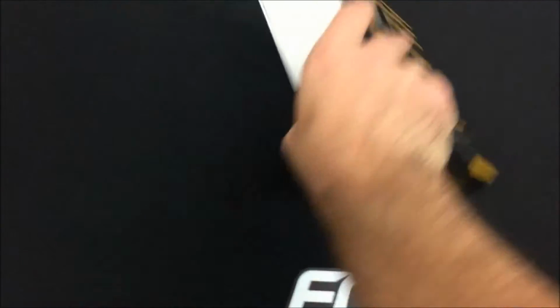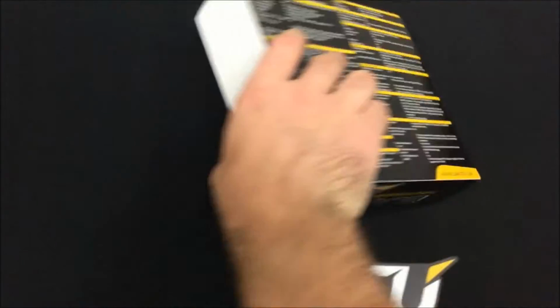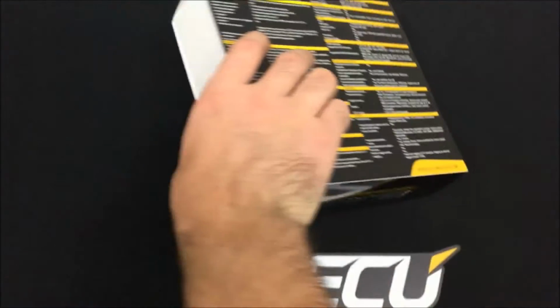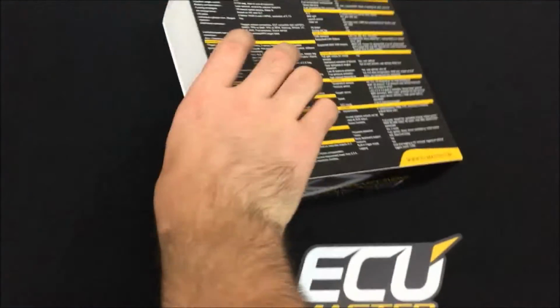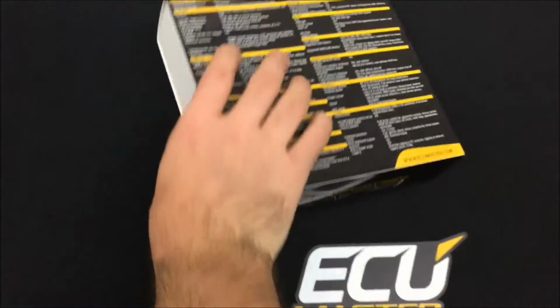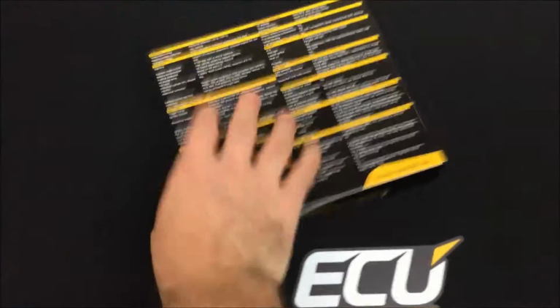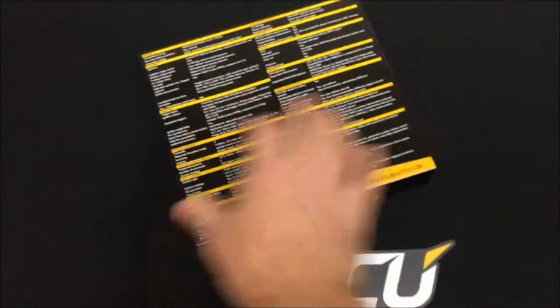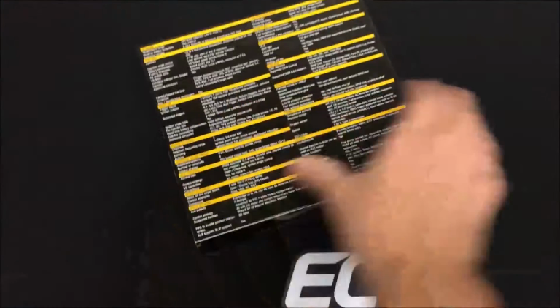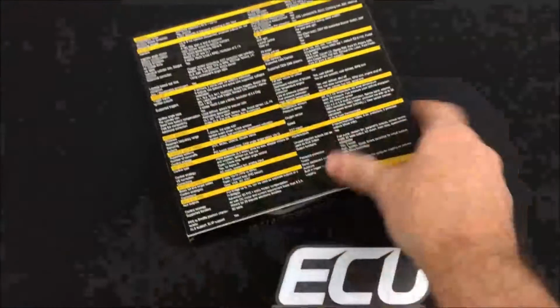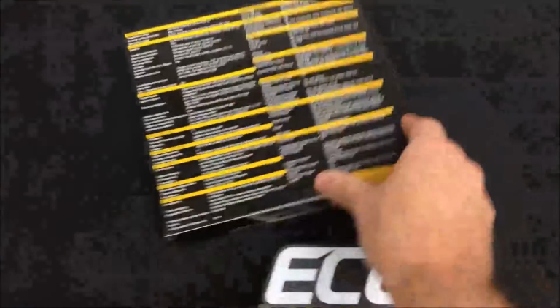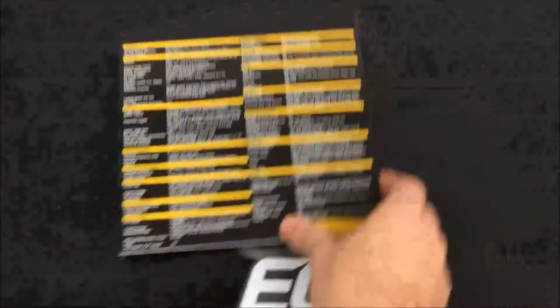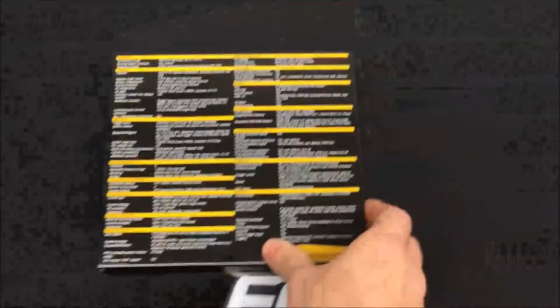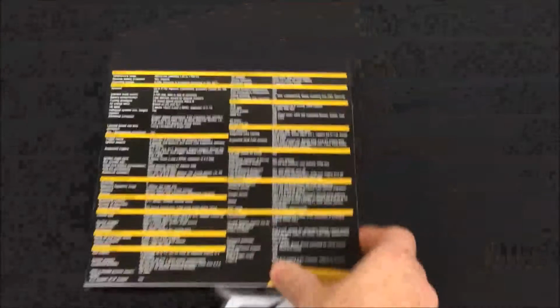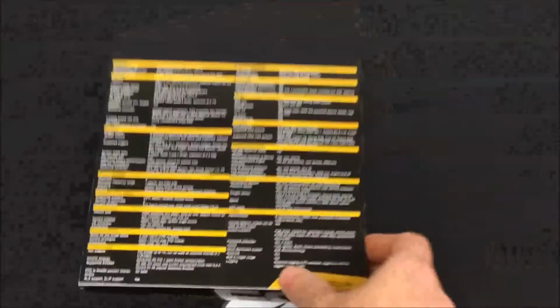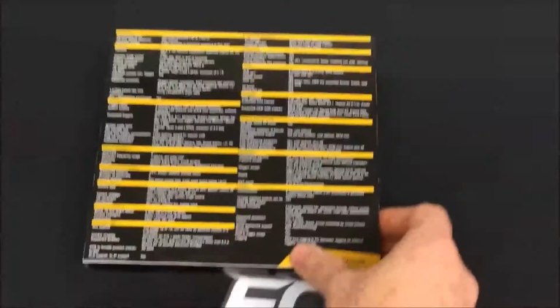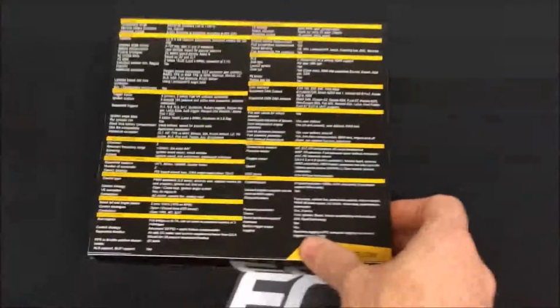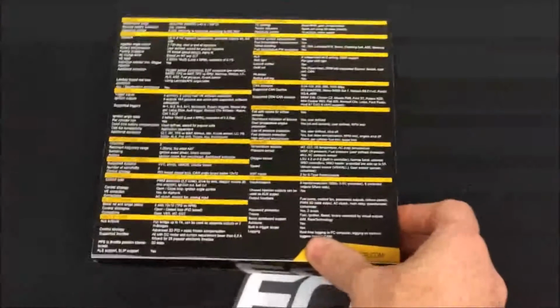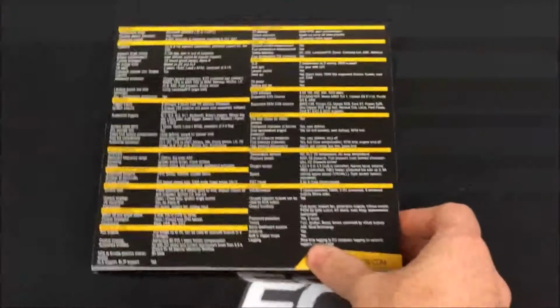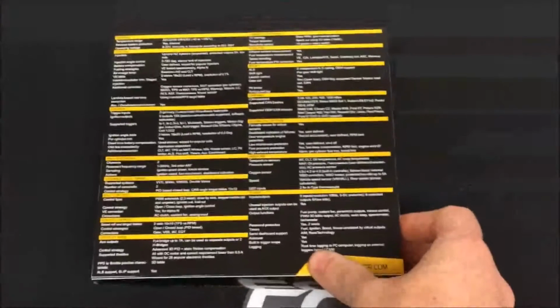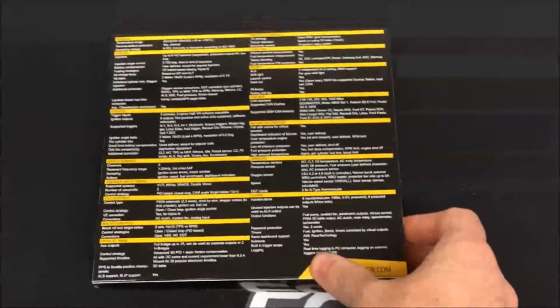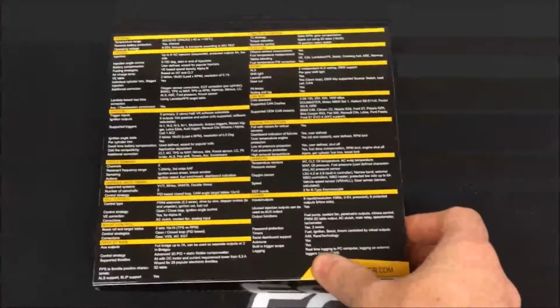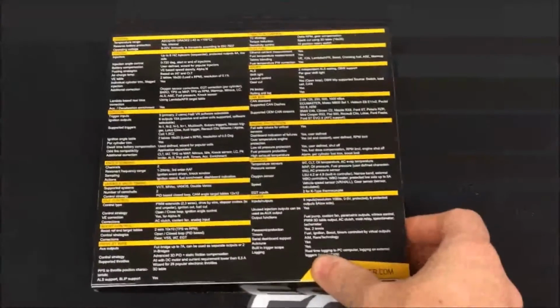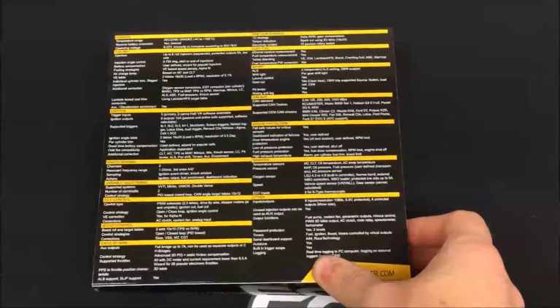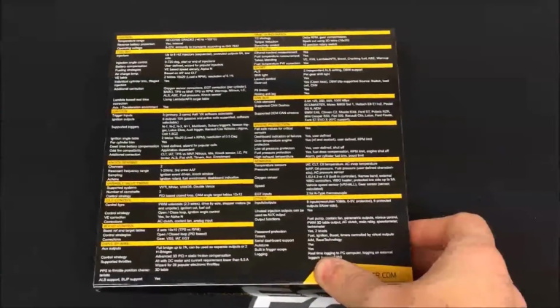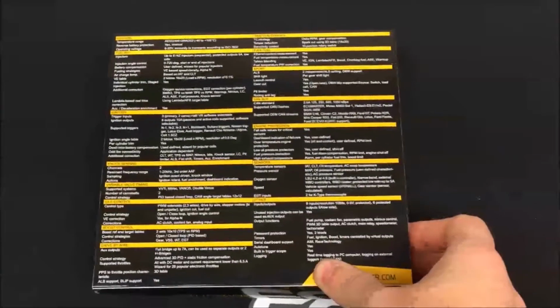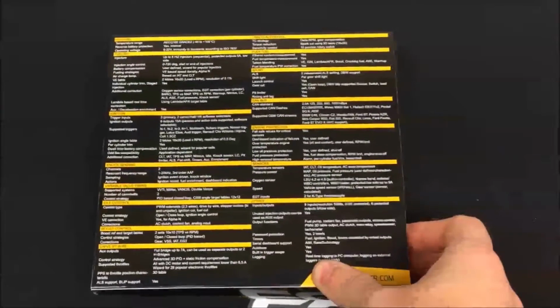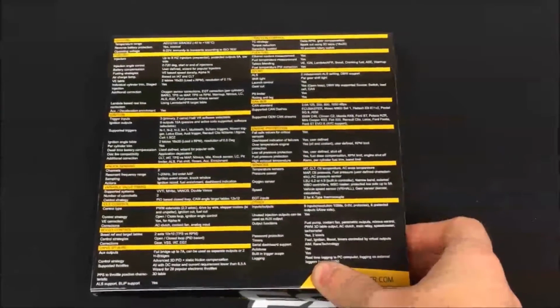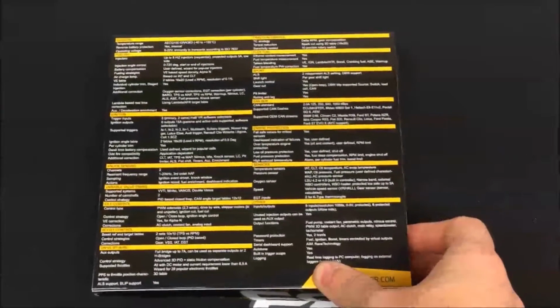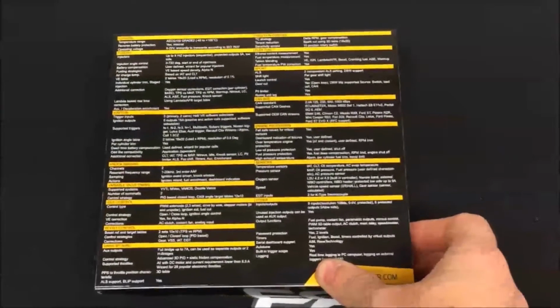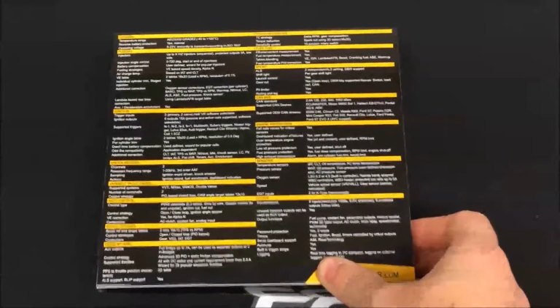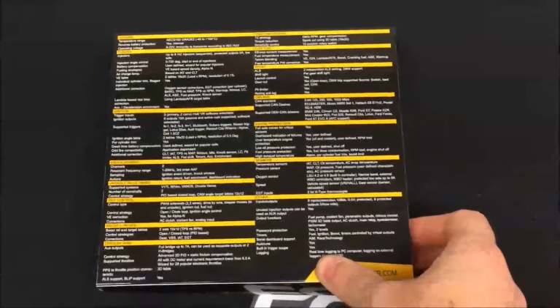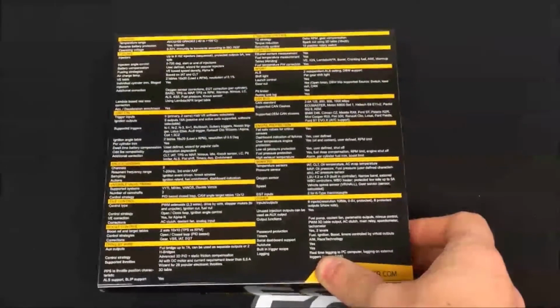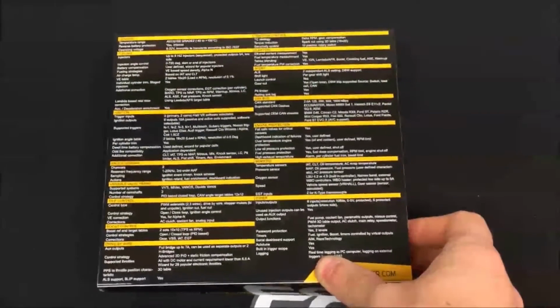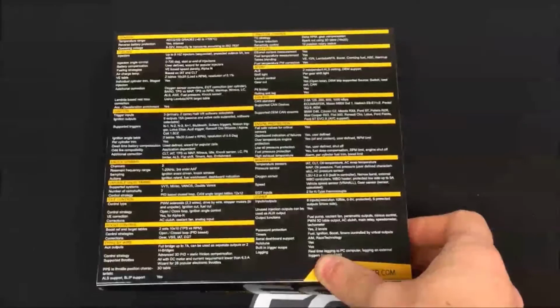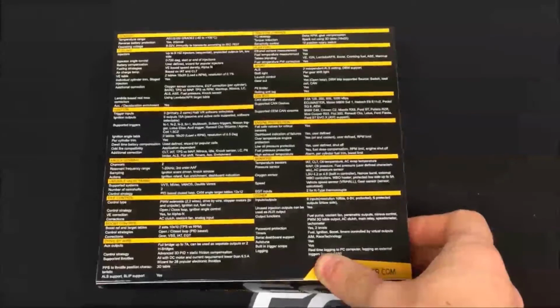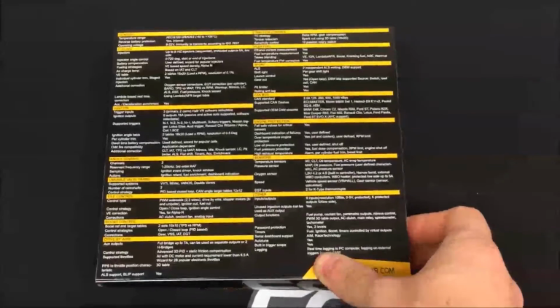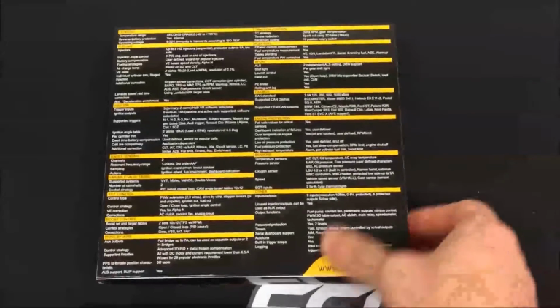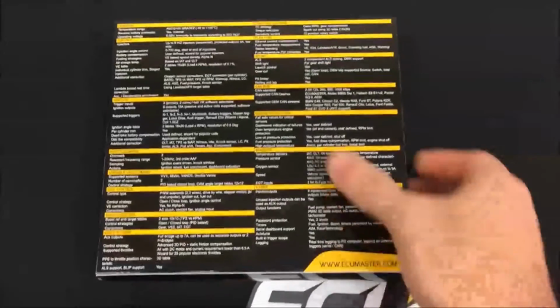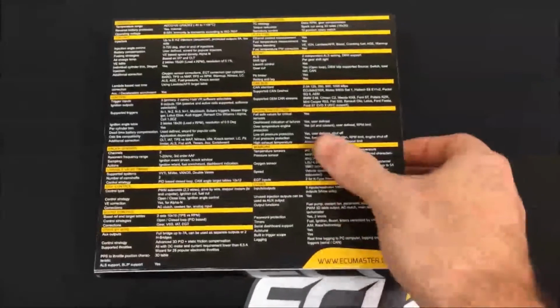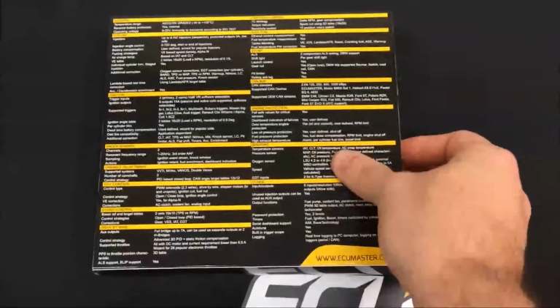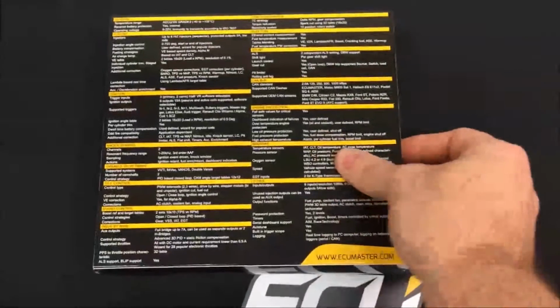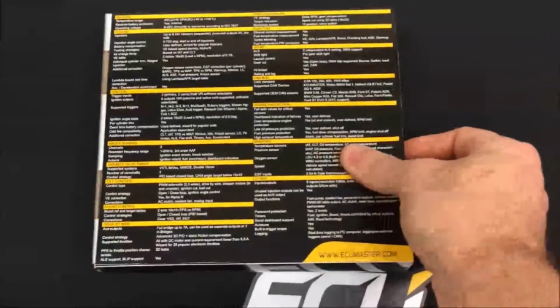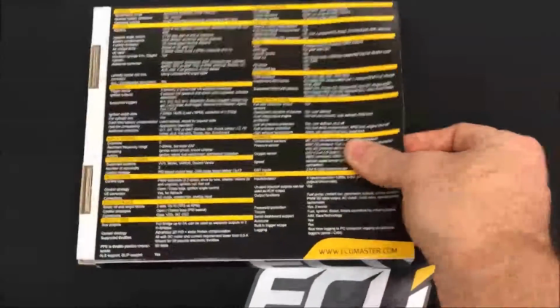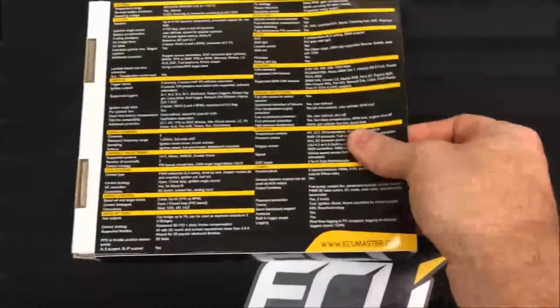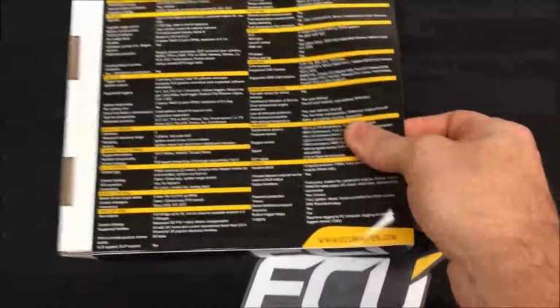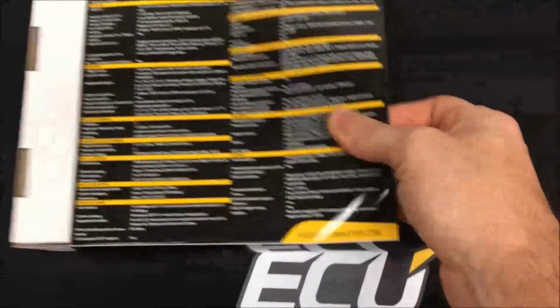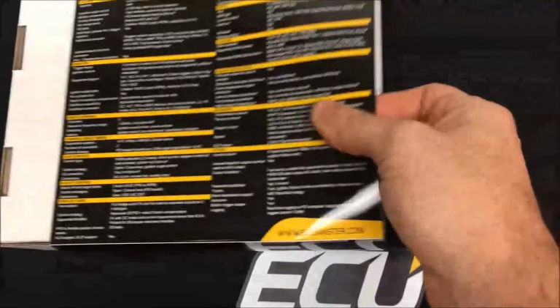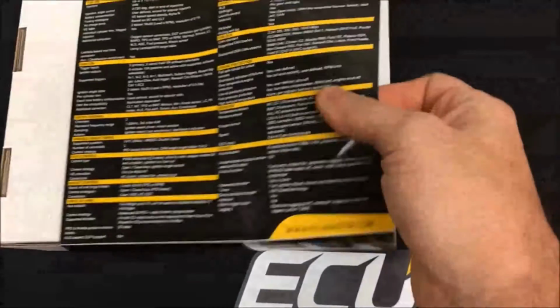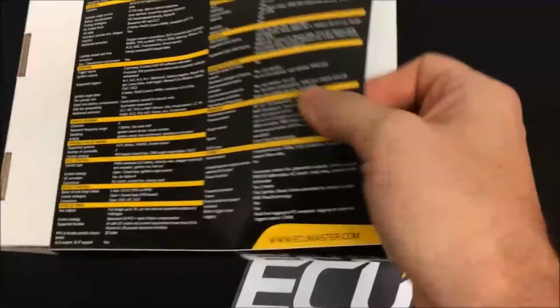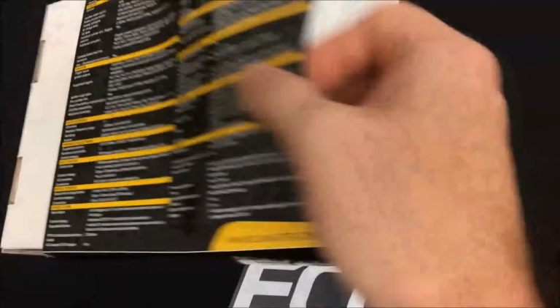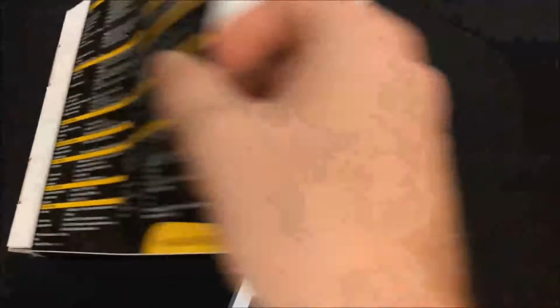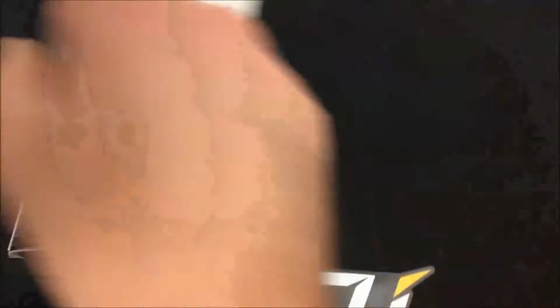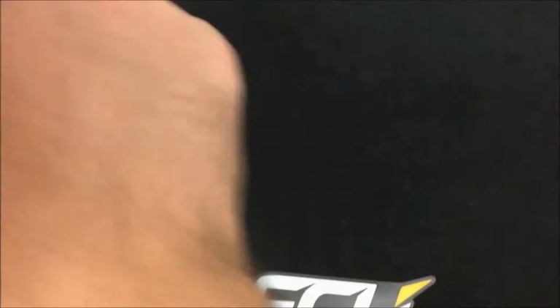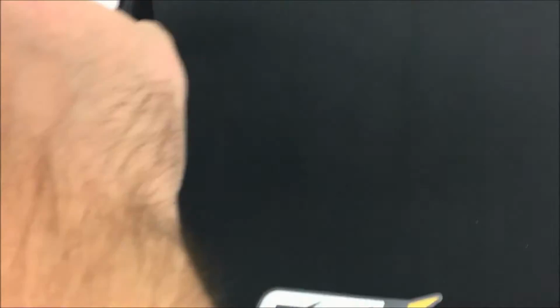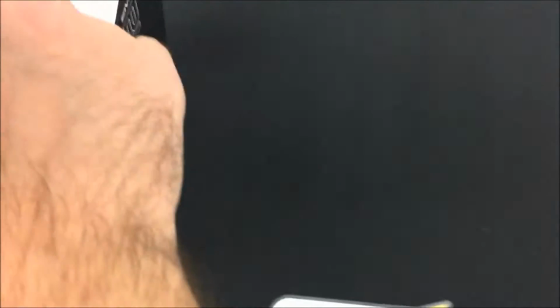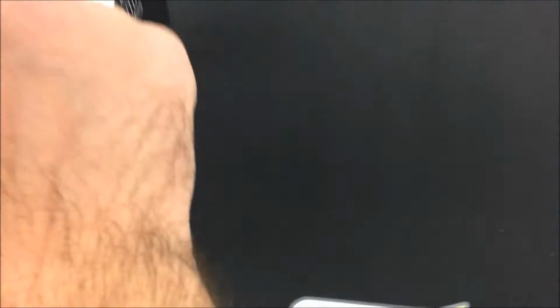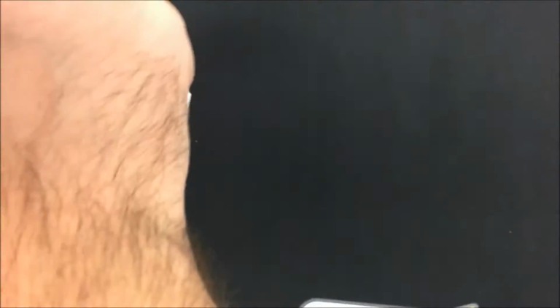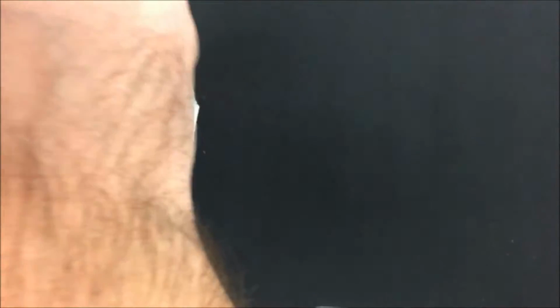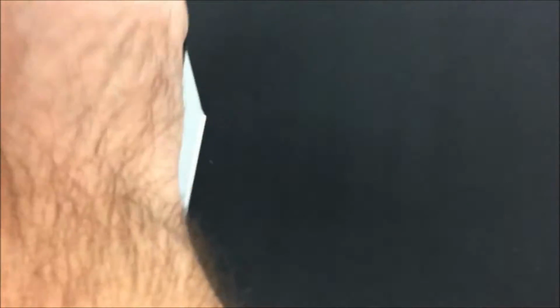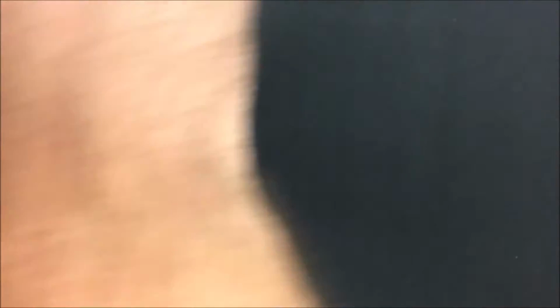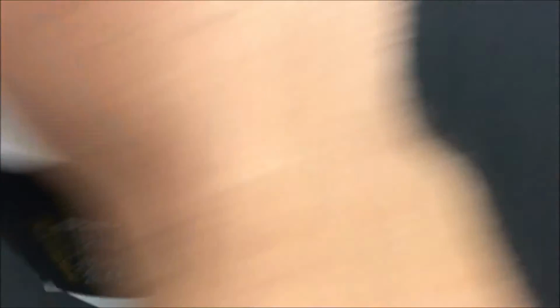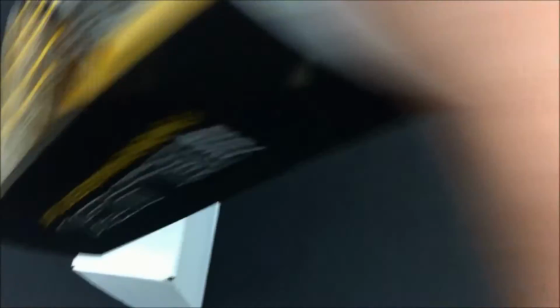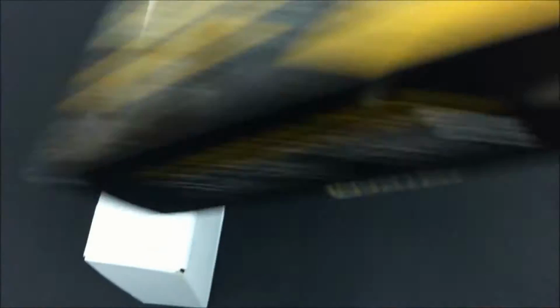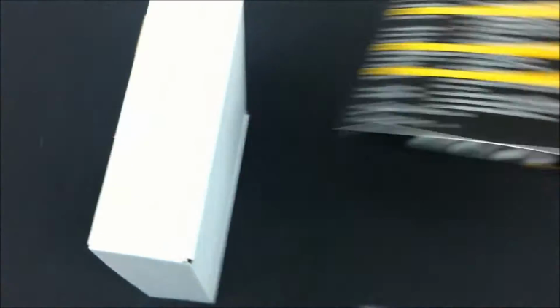Here's our nice little packaging sleeve. Full description of all the features is on the back. It describes all the features of the EMU specs and the standards it's built to.